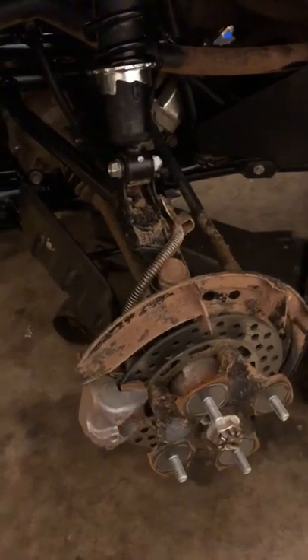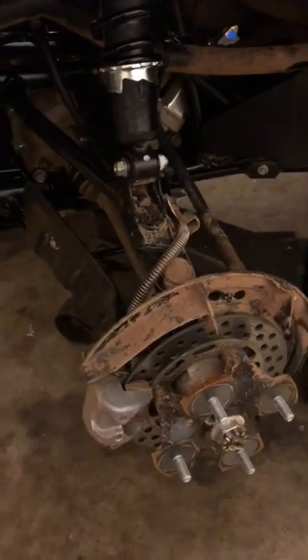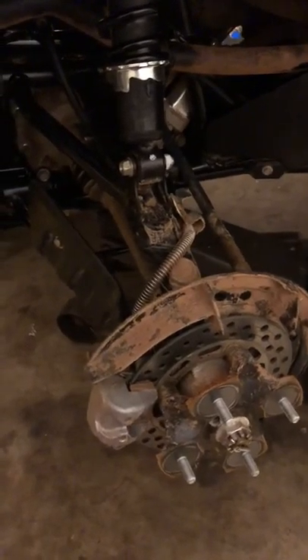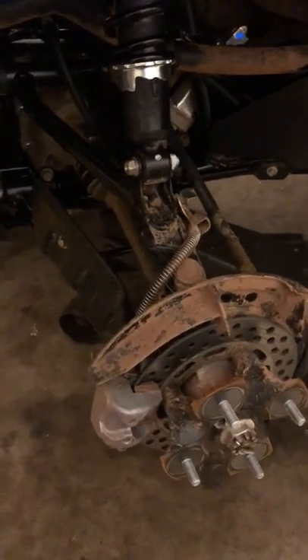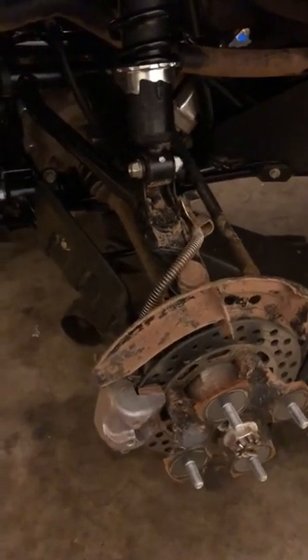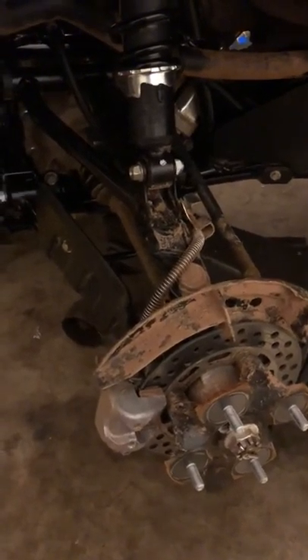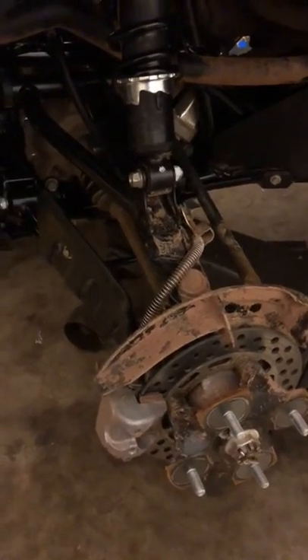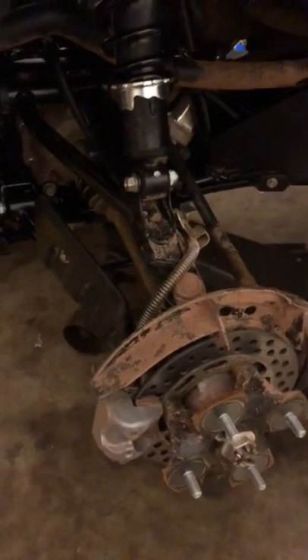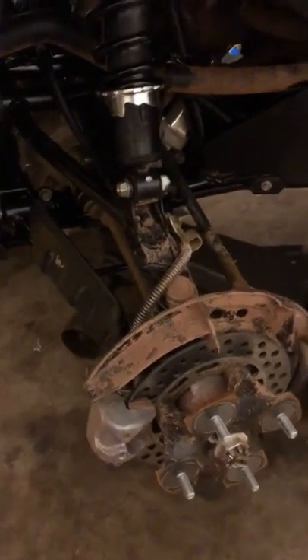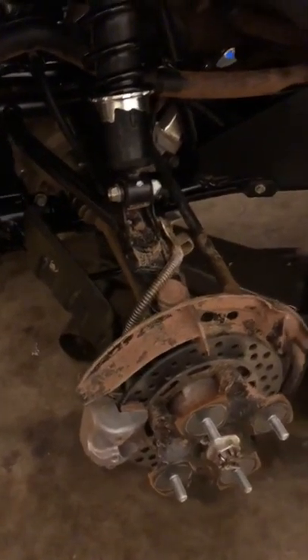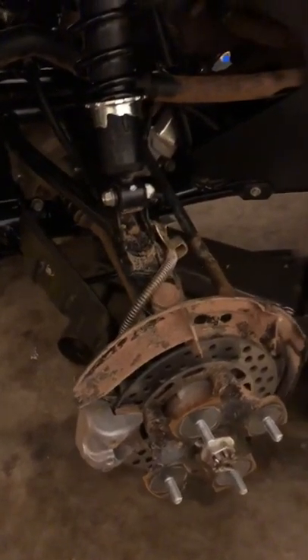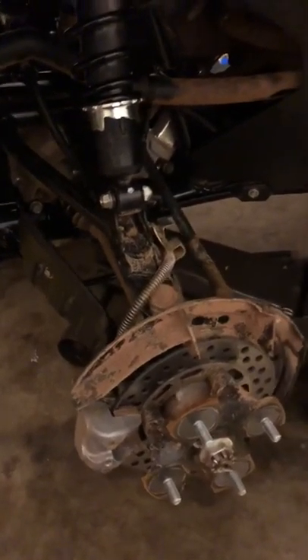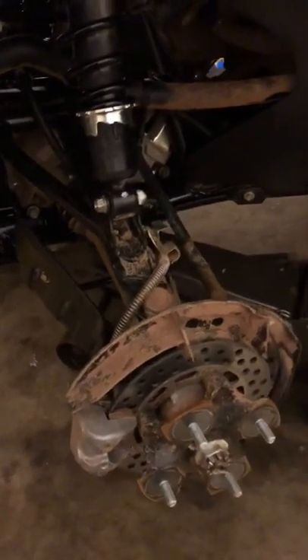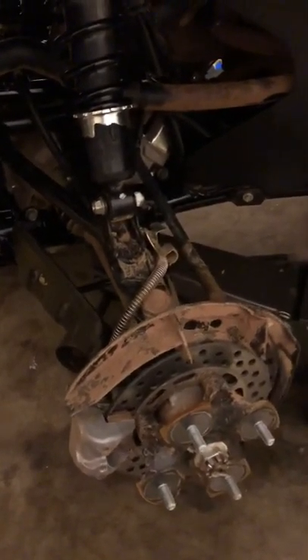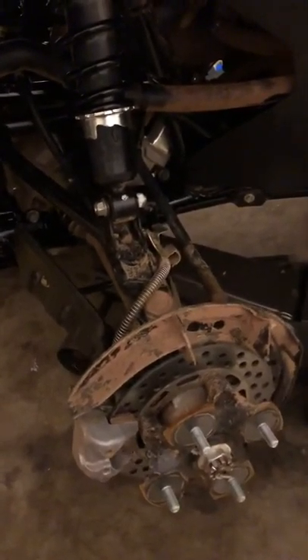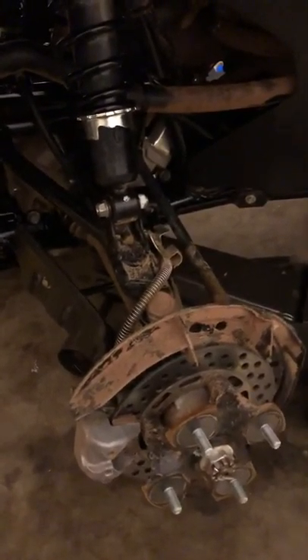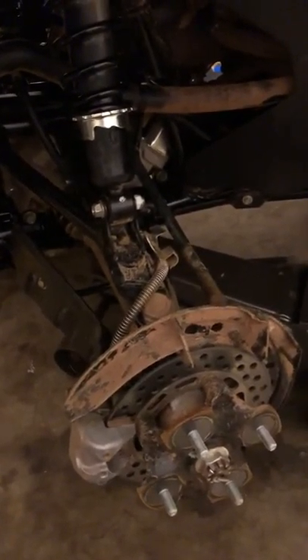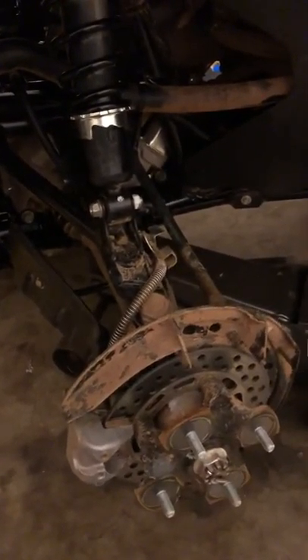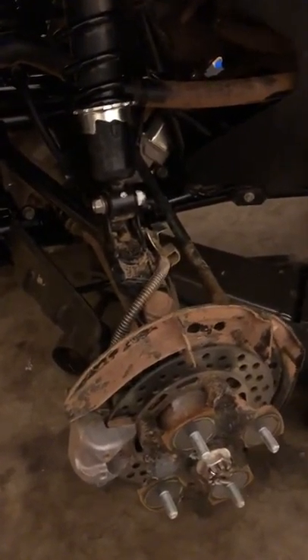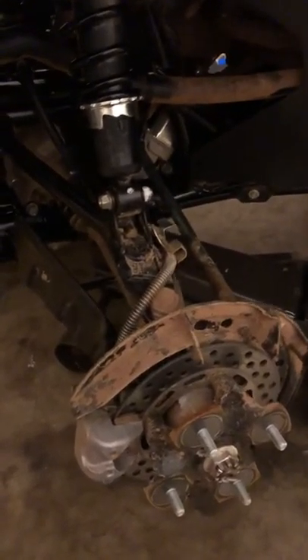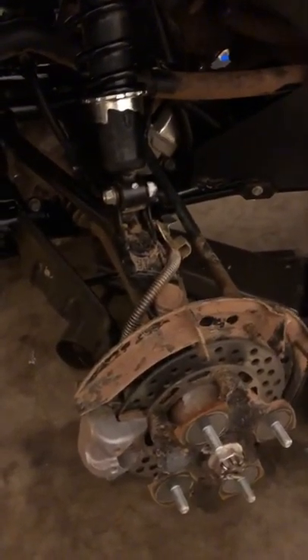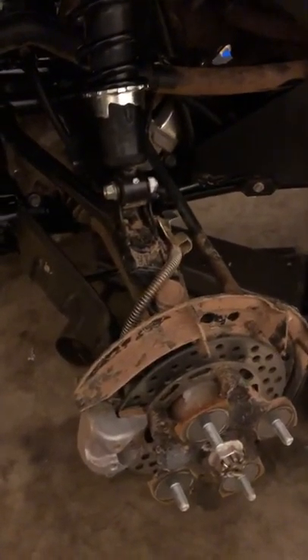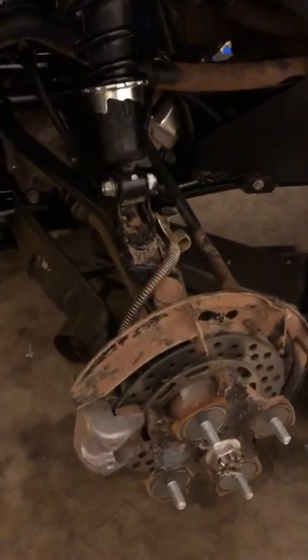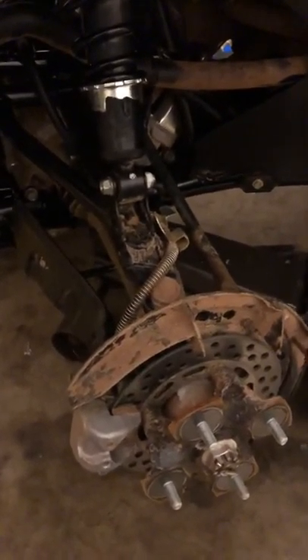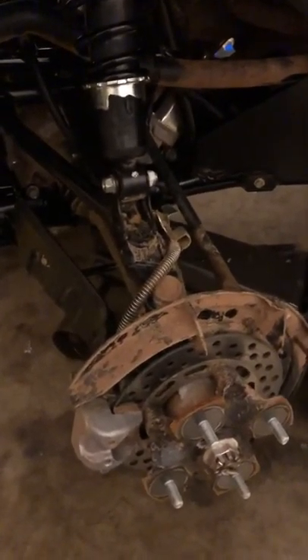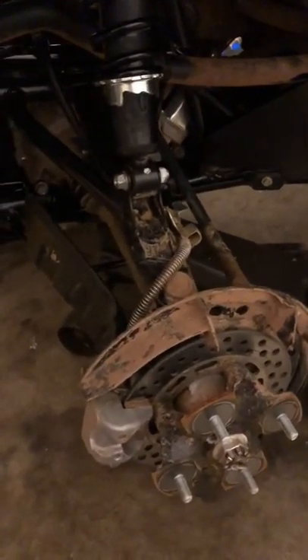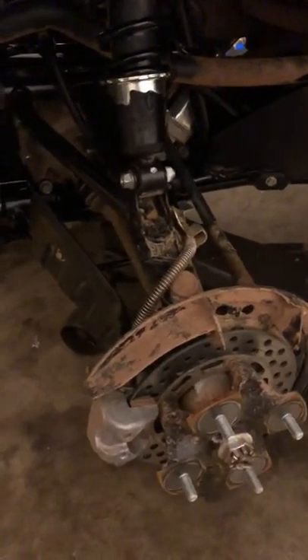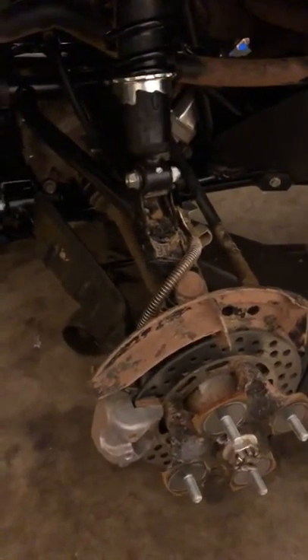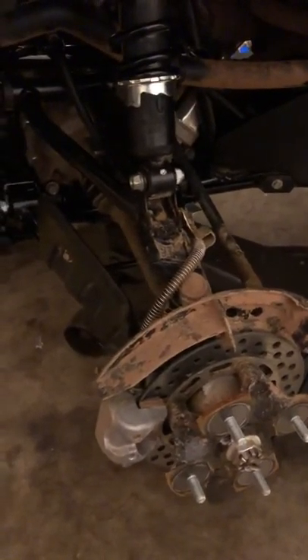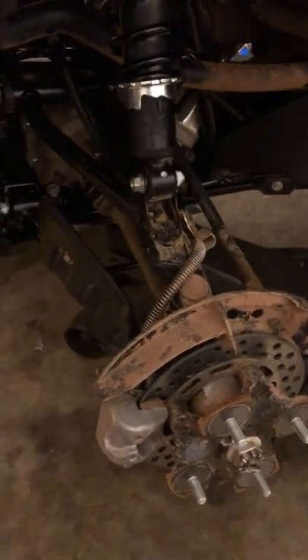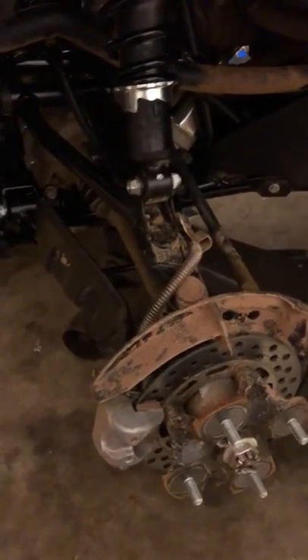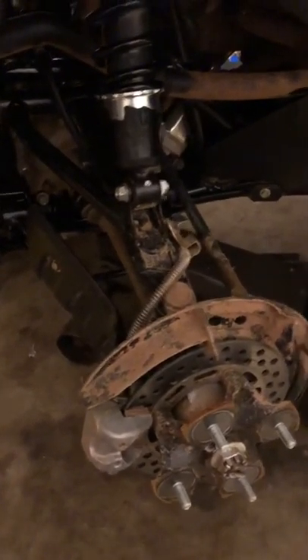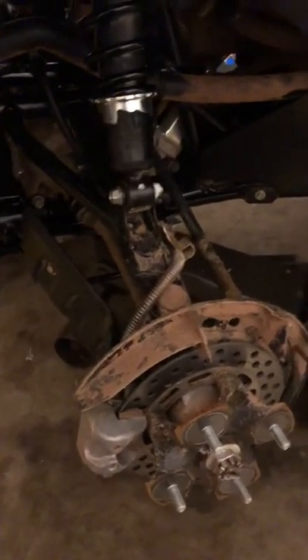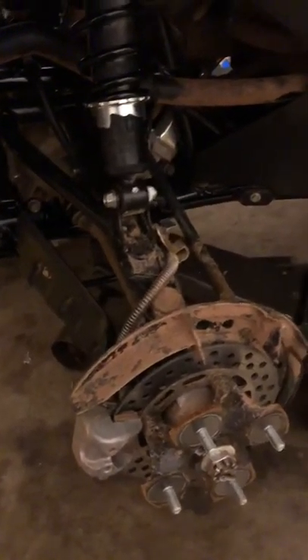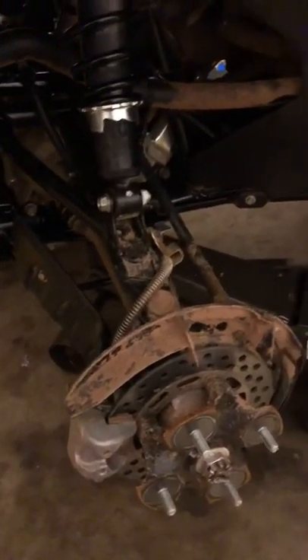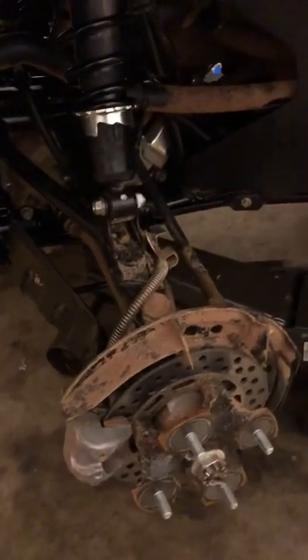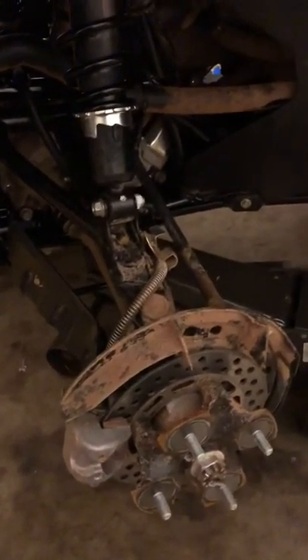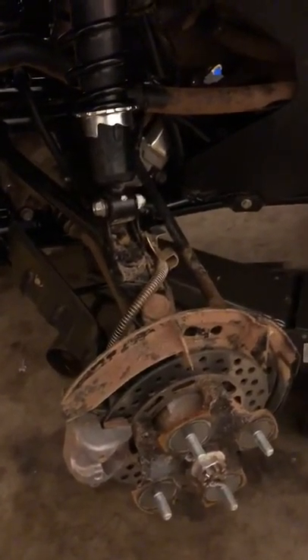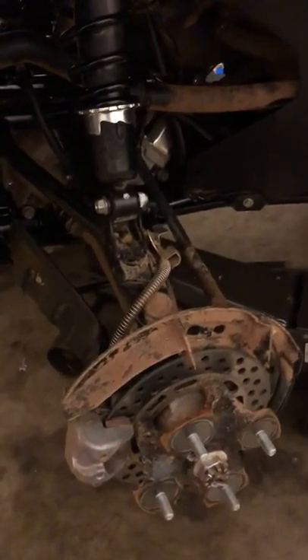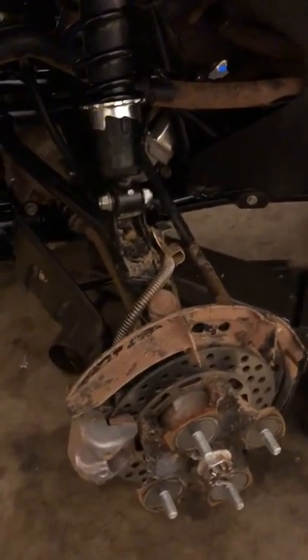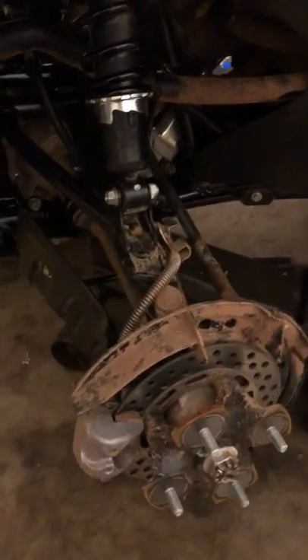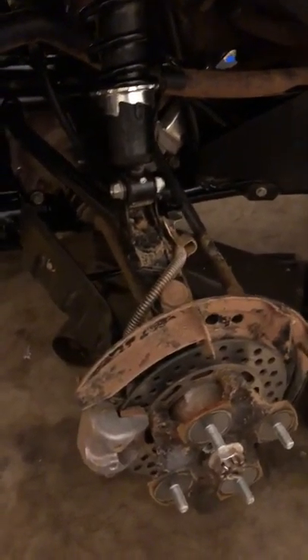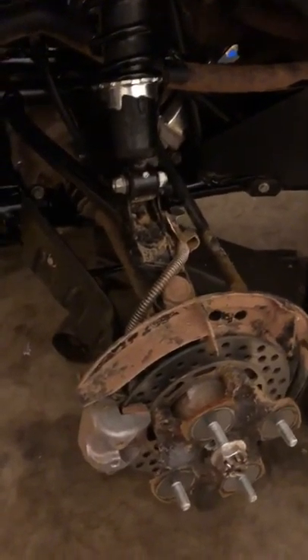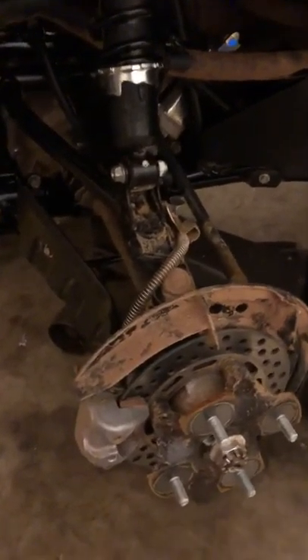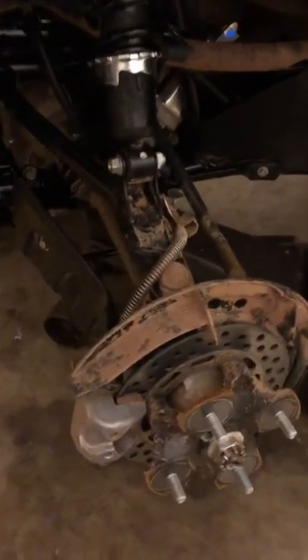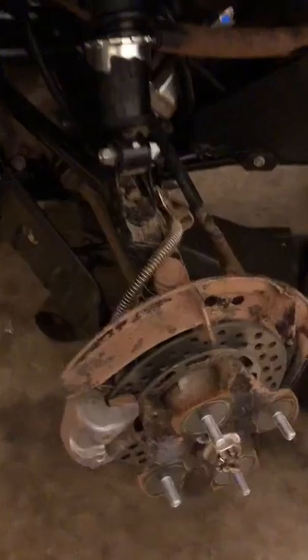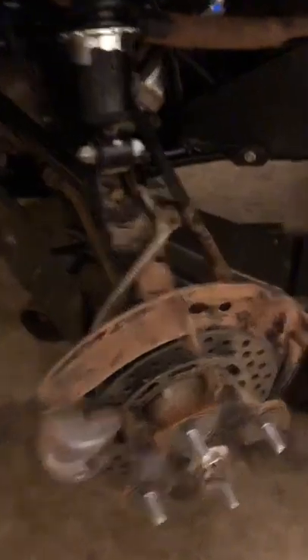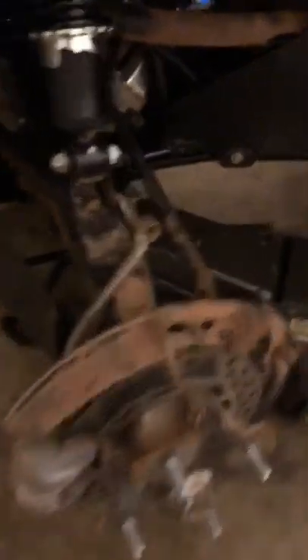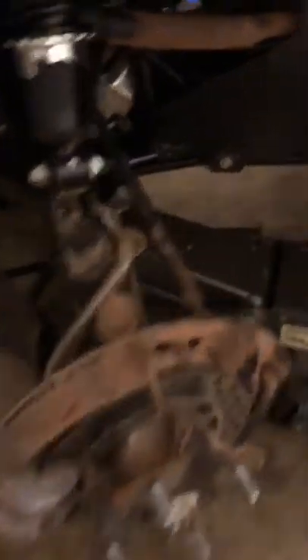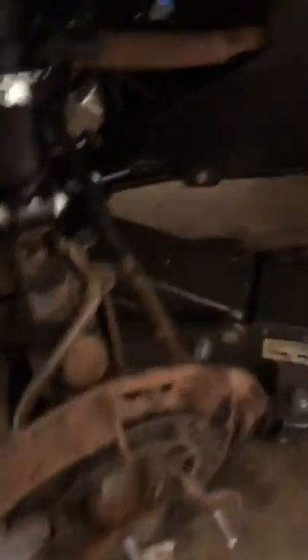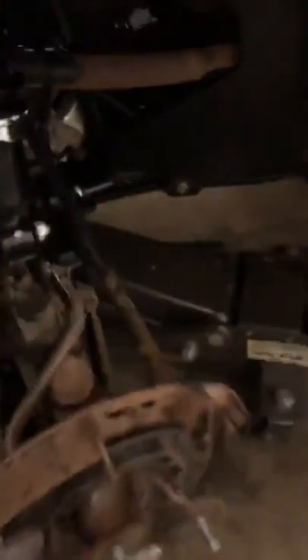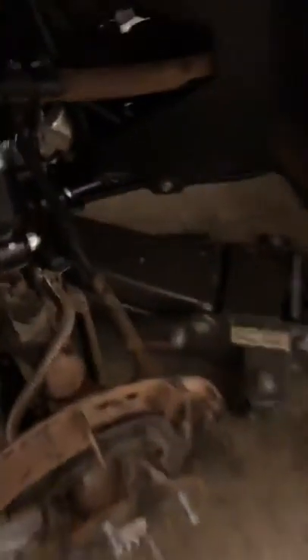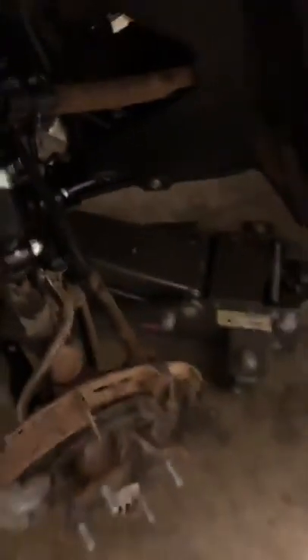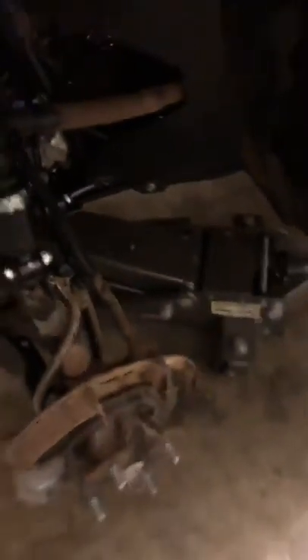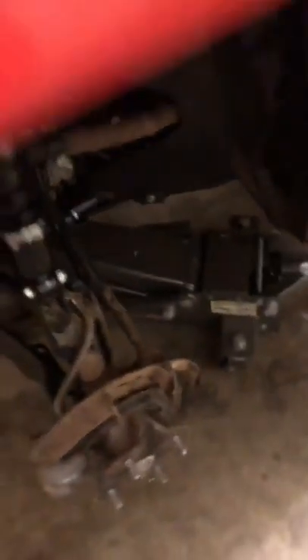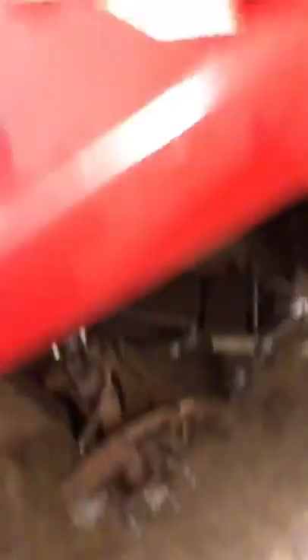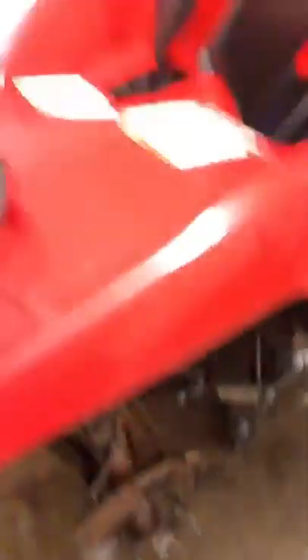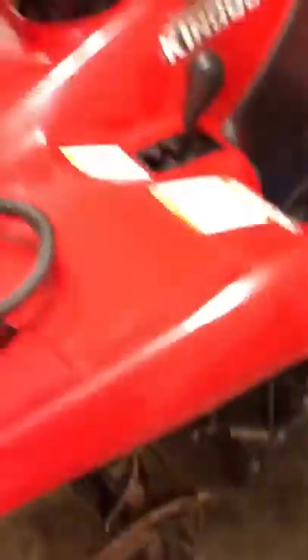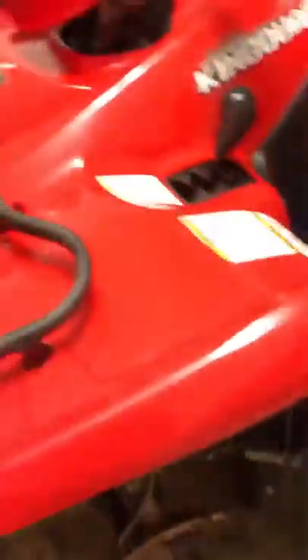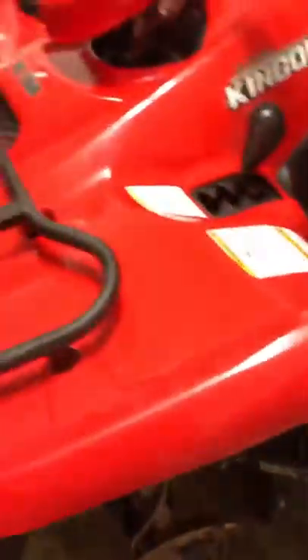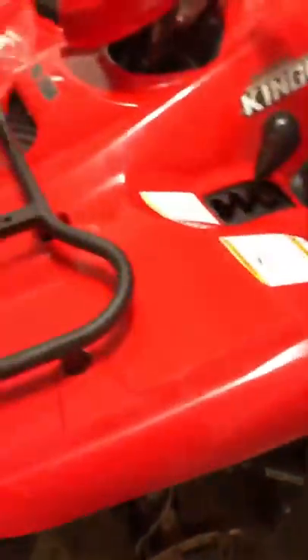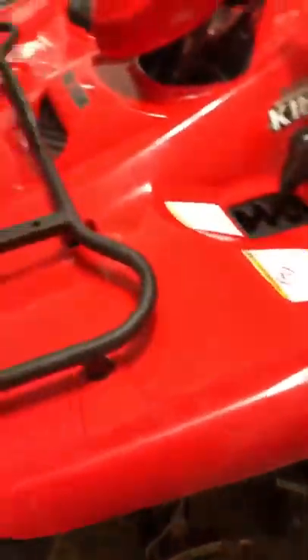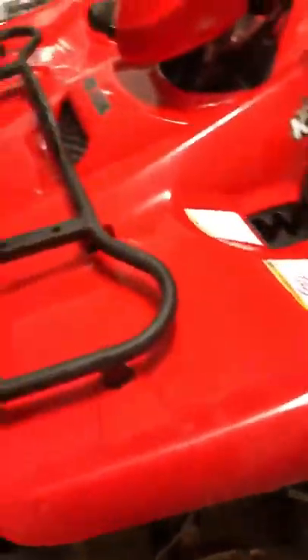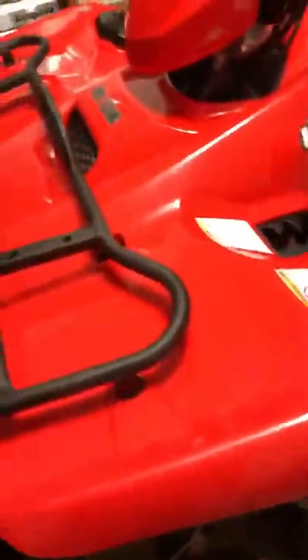This is an EPS model — apparently that's different for the axle. Let me show you the axle I got here.